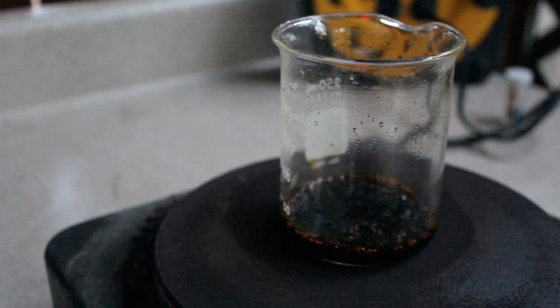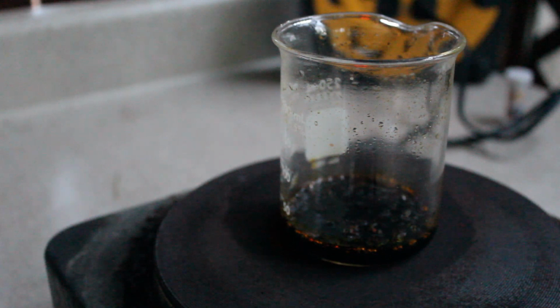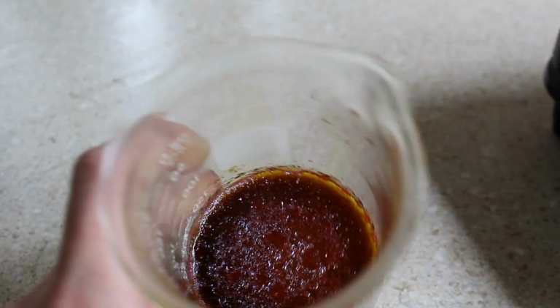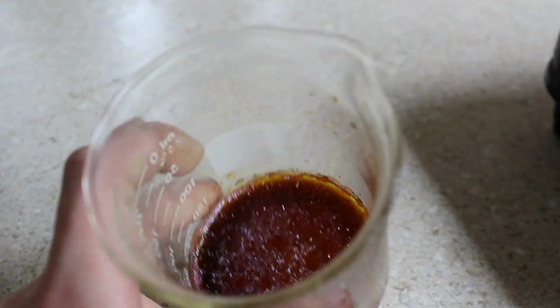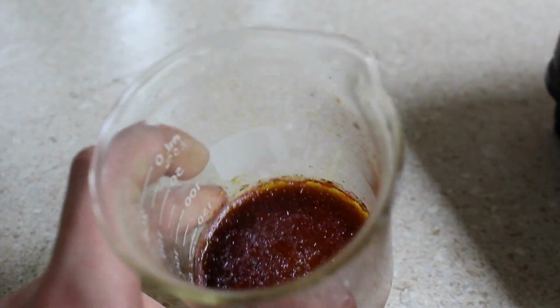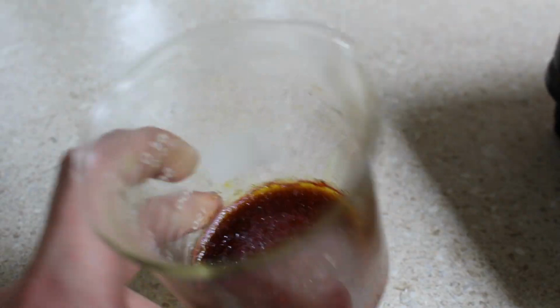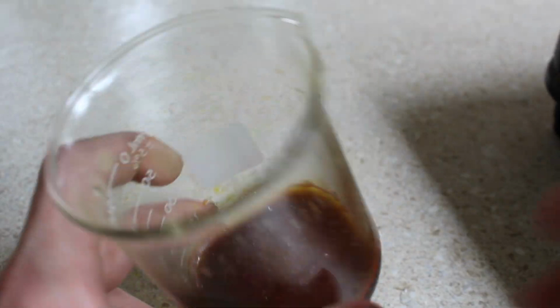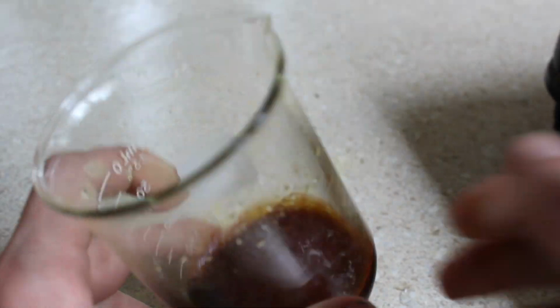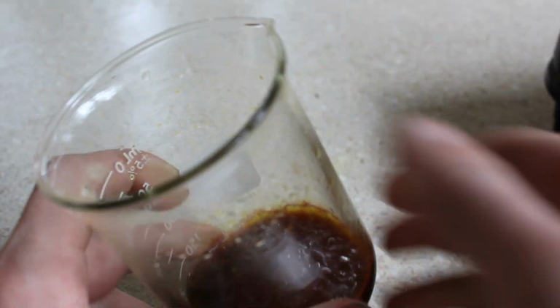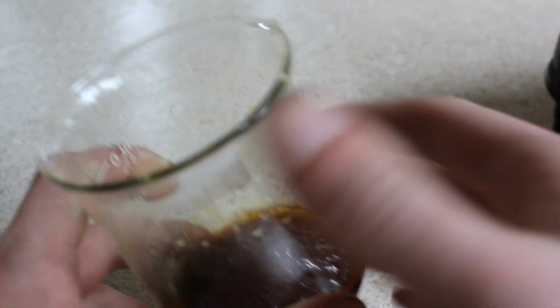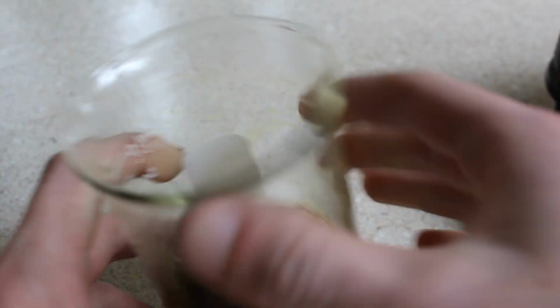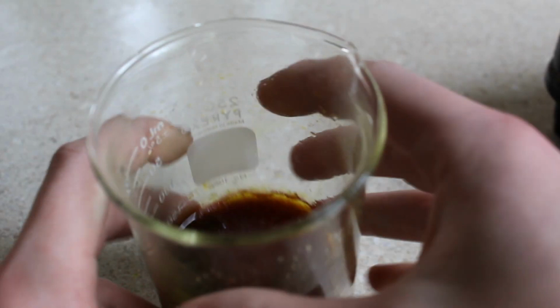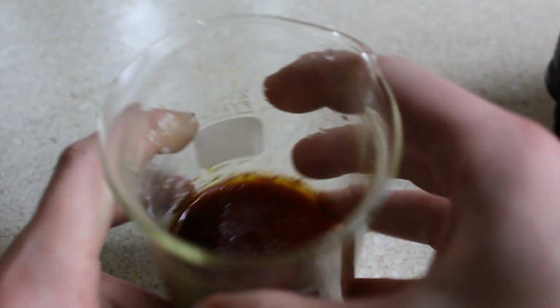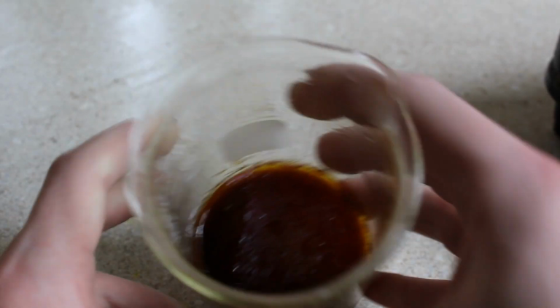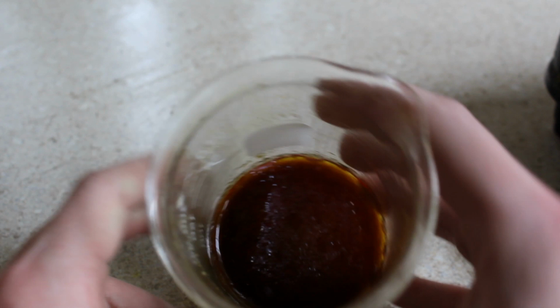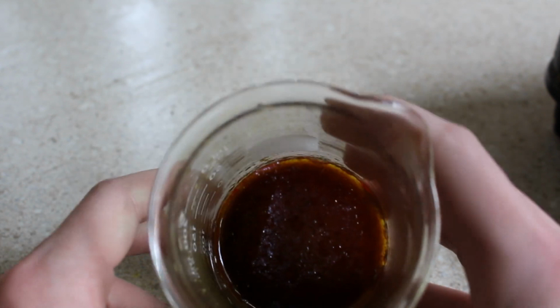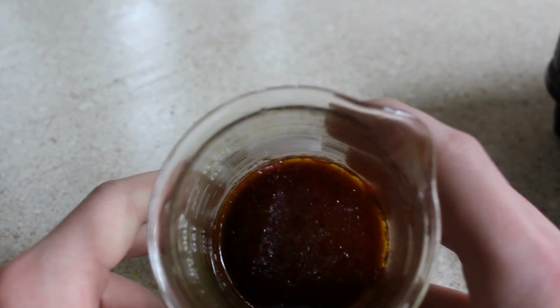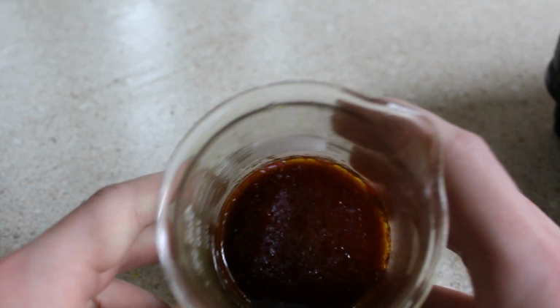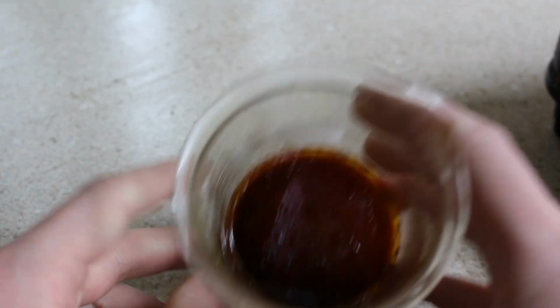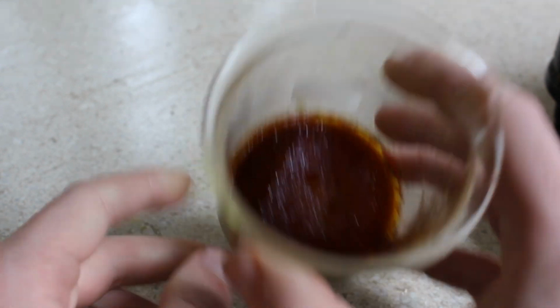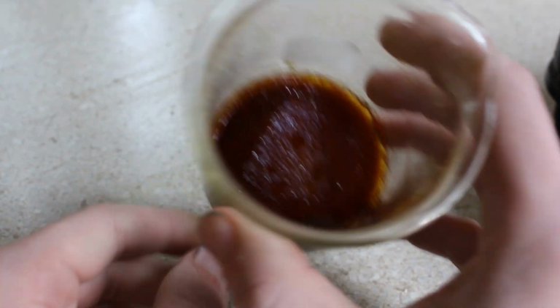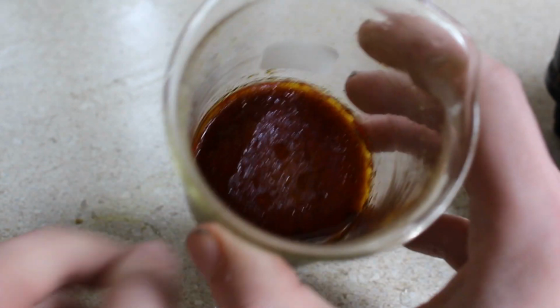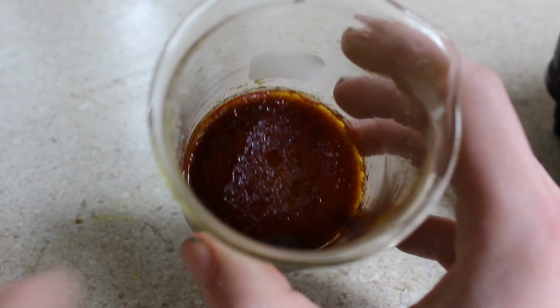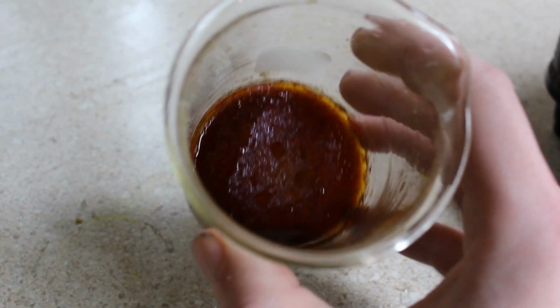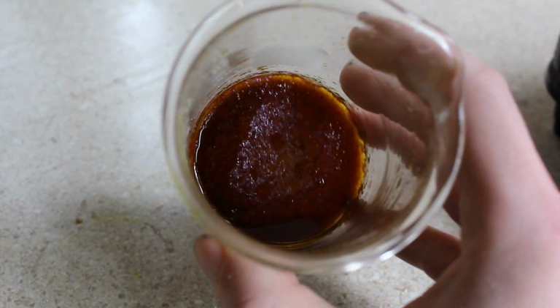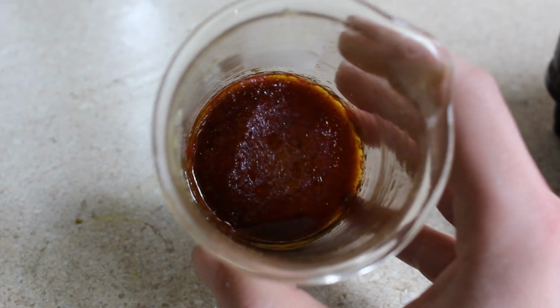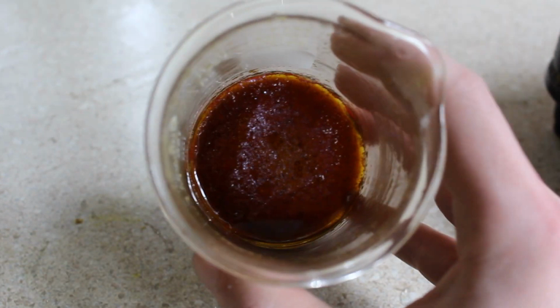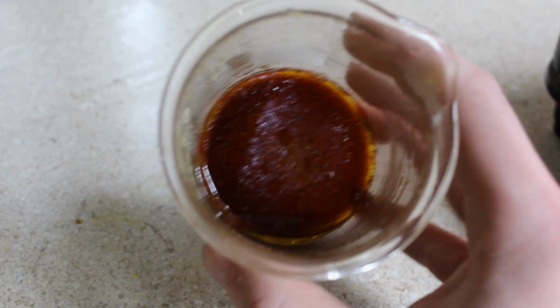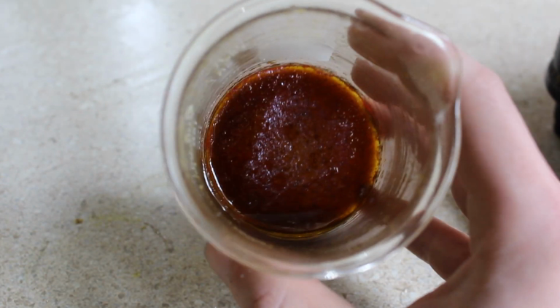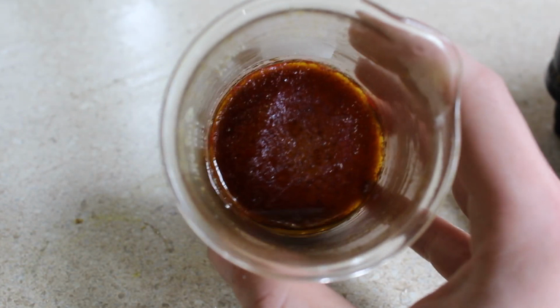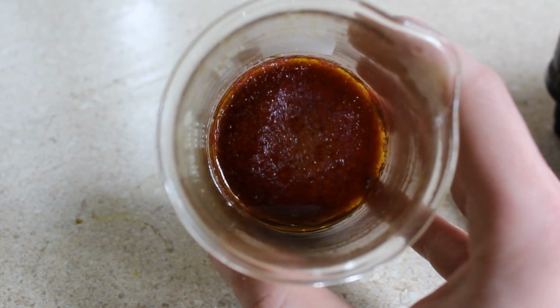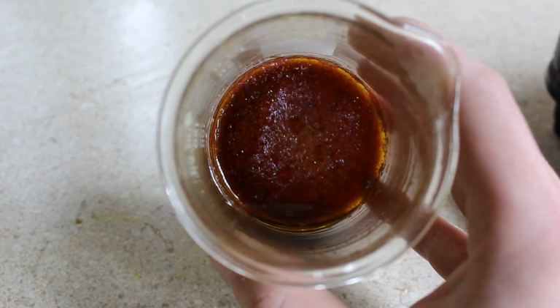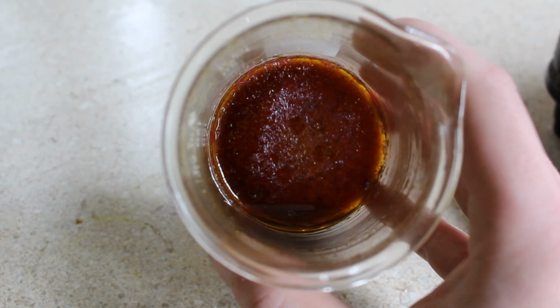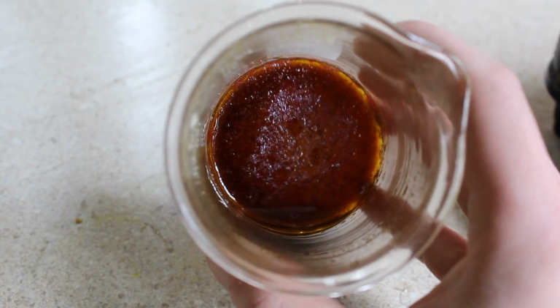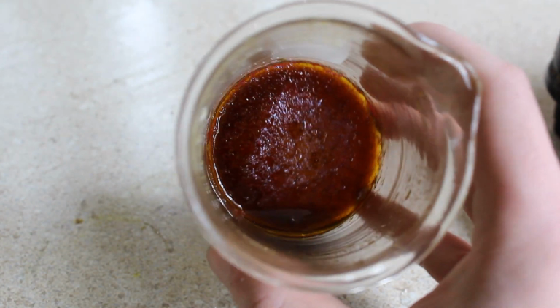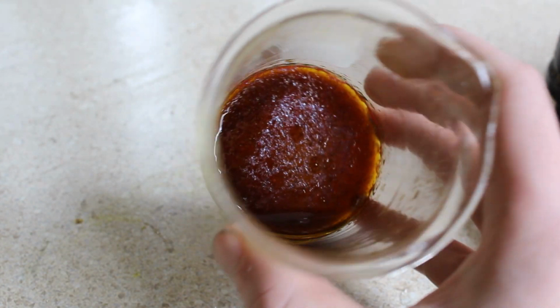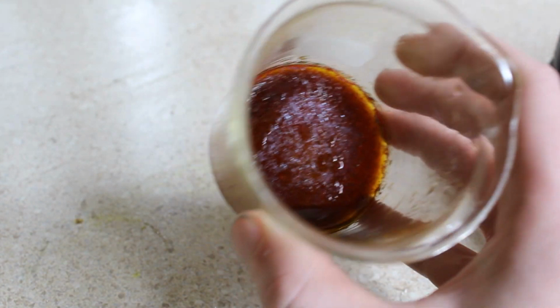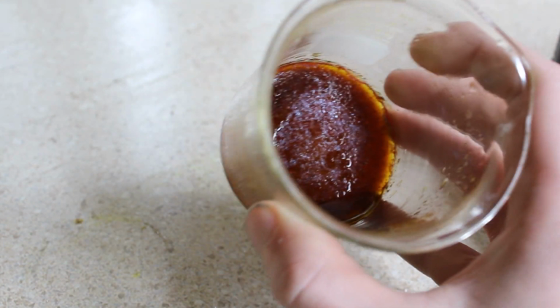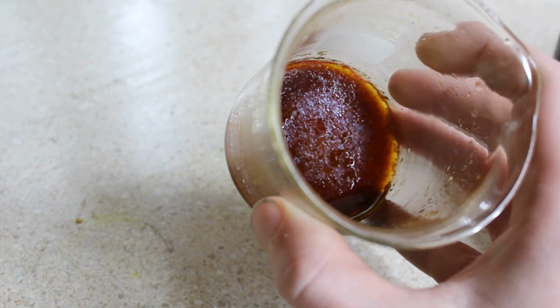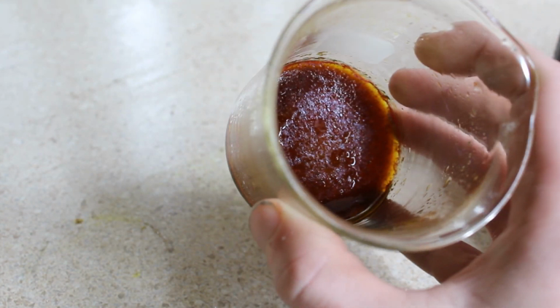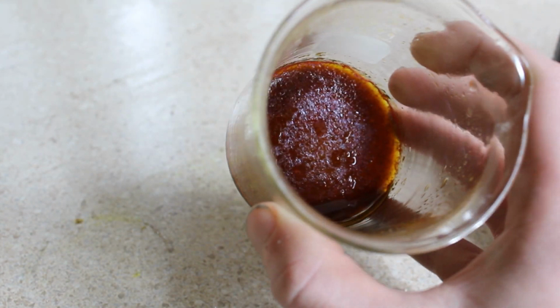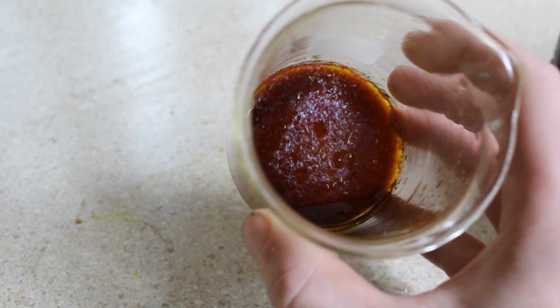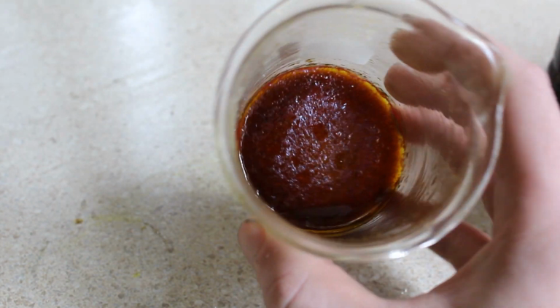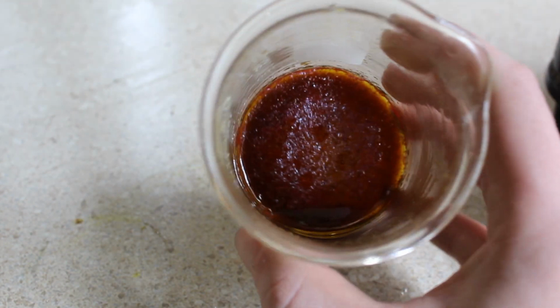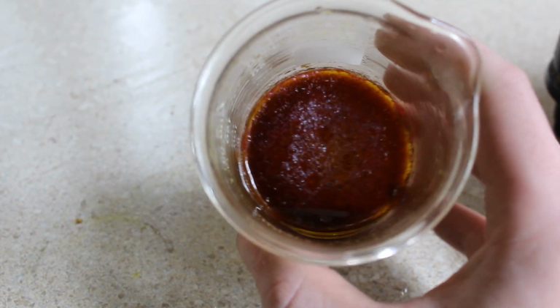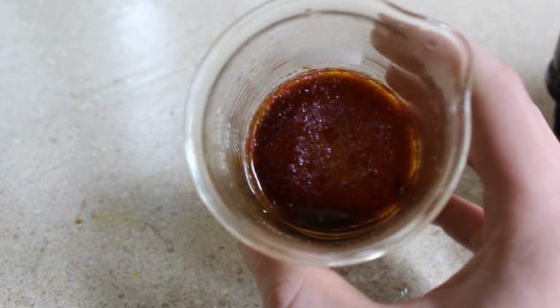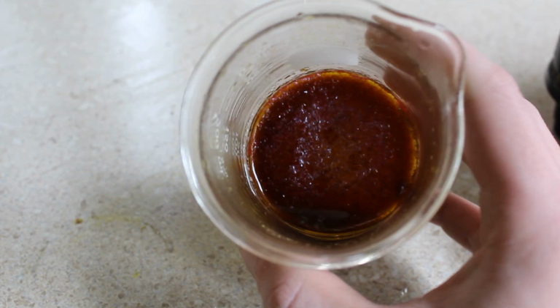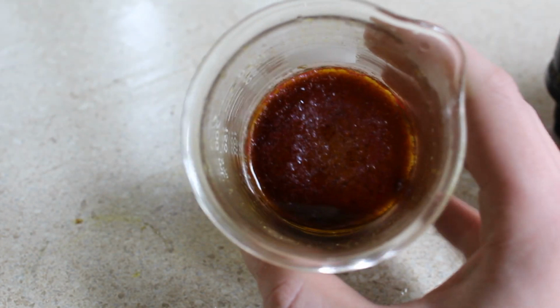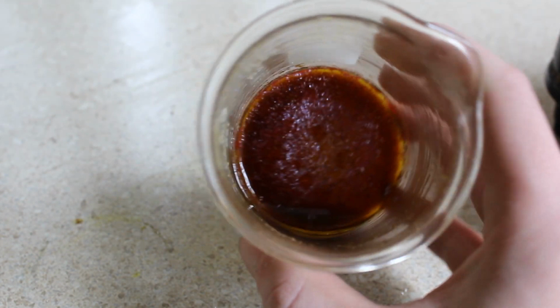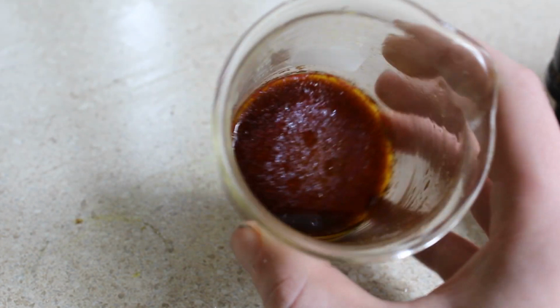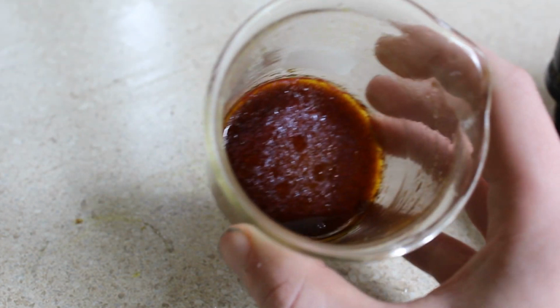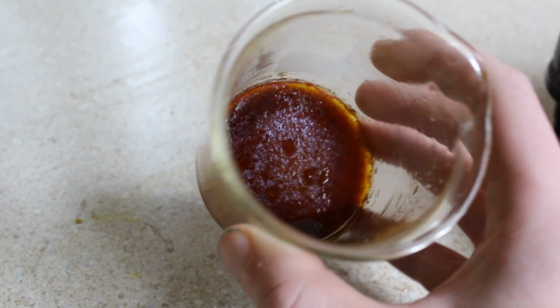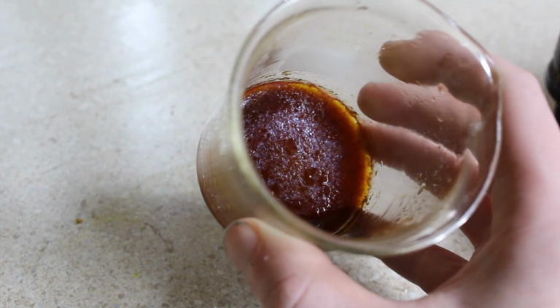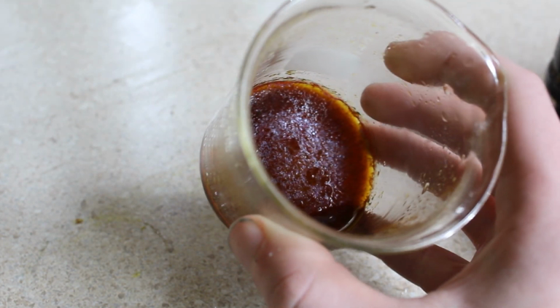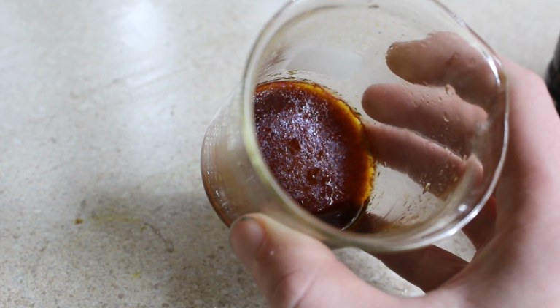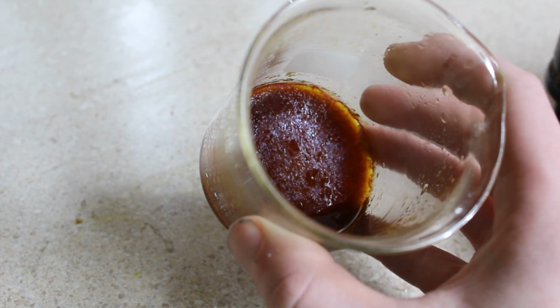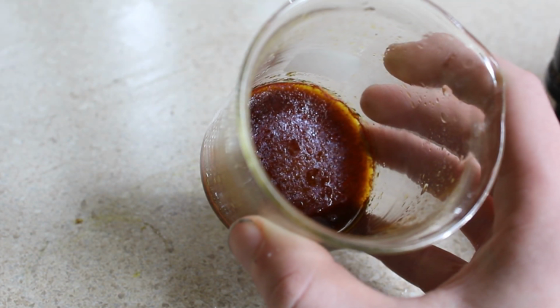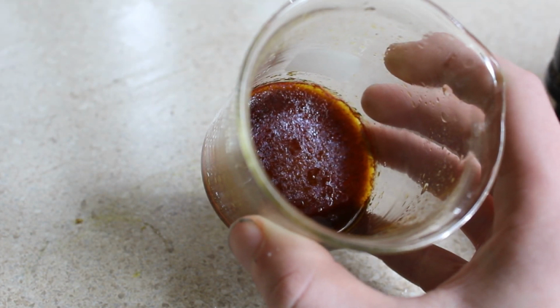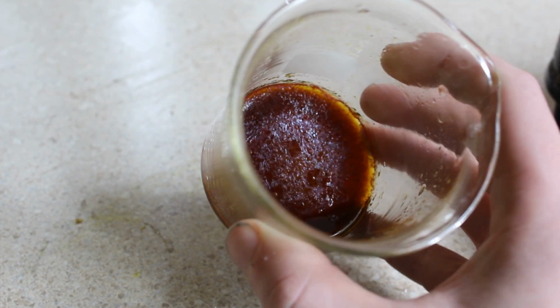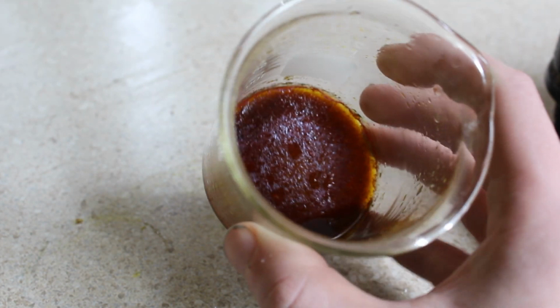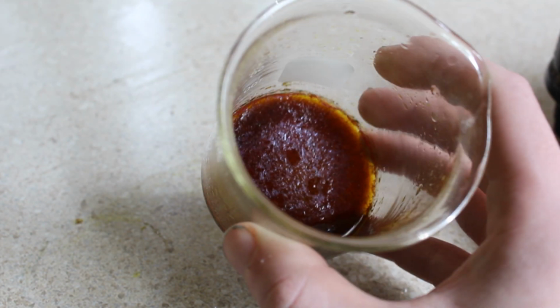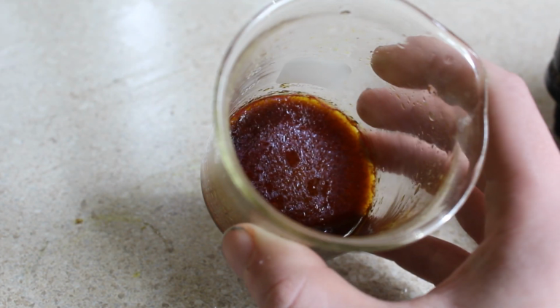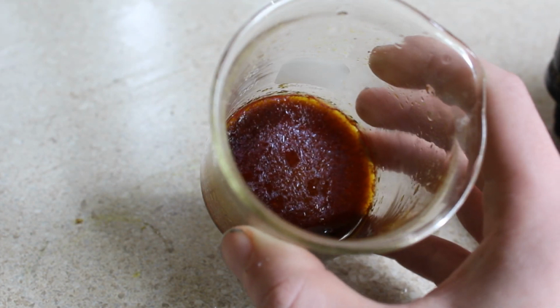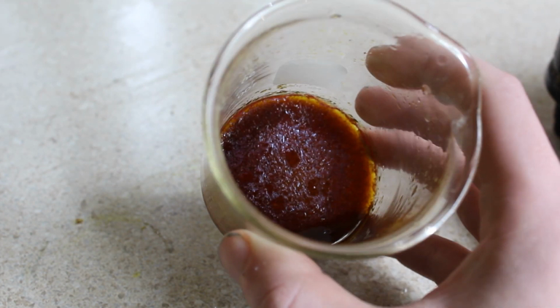I pour off what I can into a waste beaker, and I start trying to concentrate the solution in my oven.